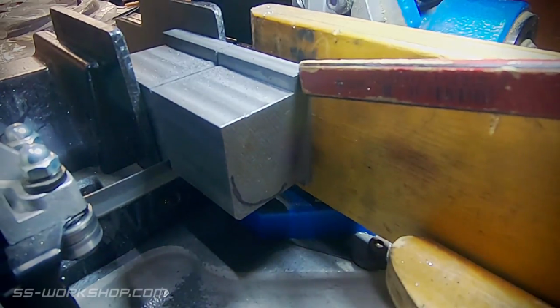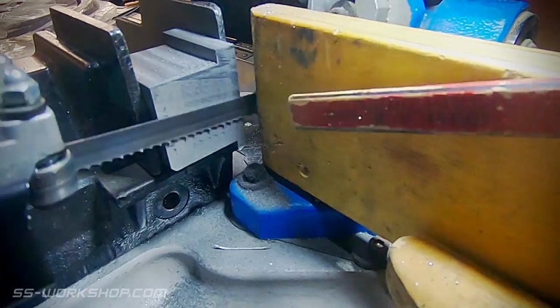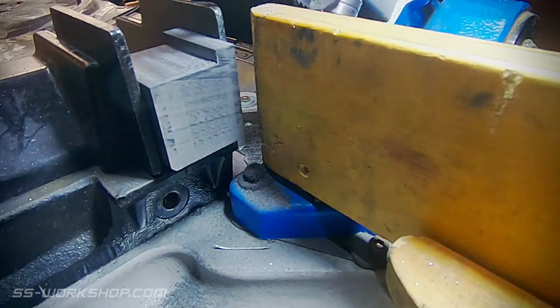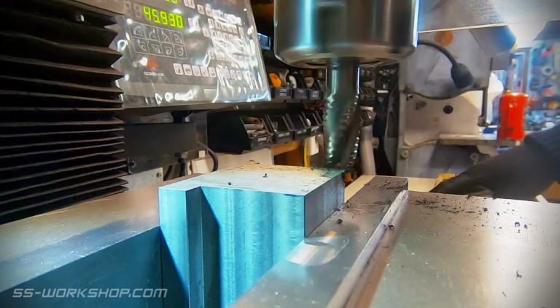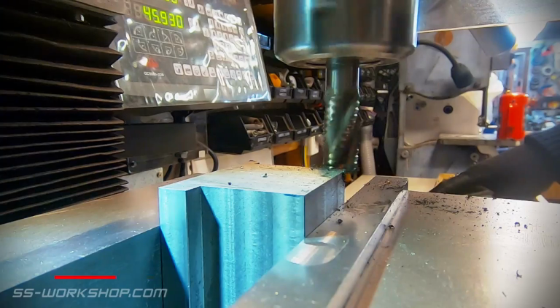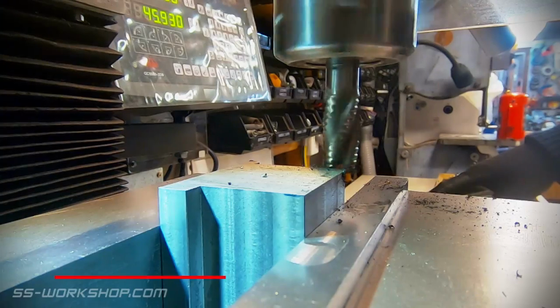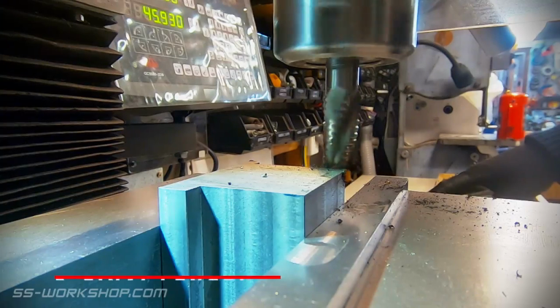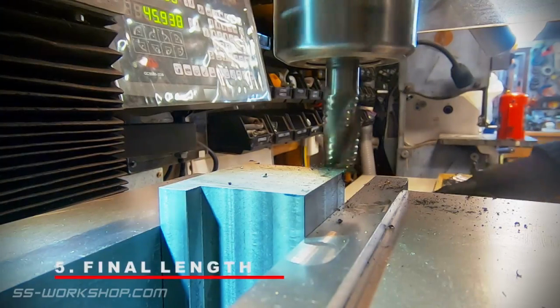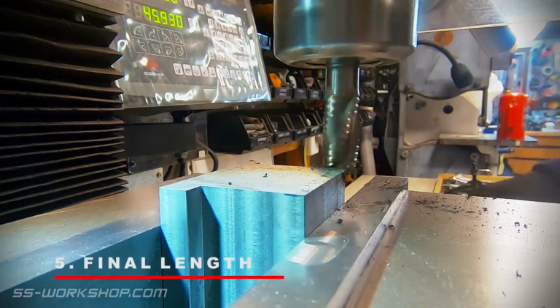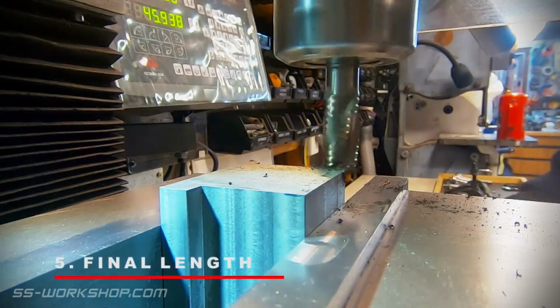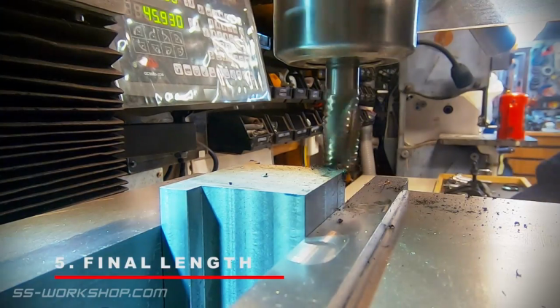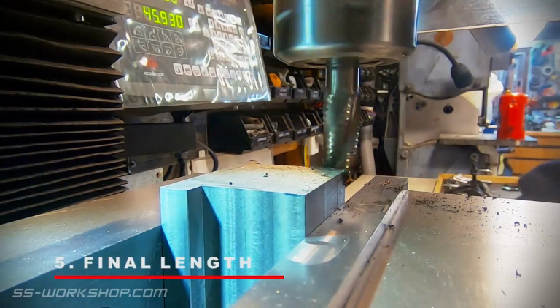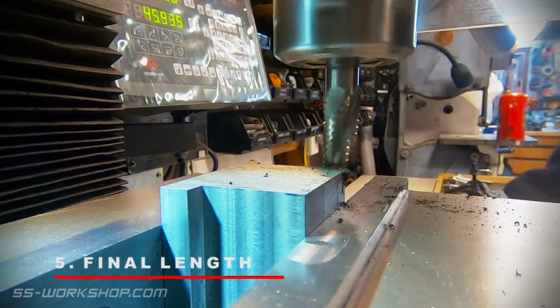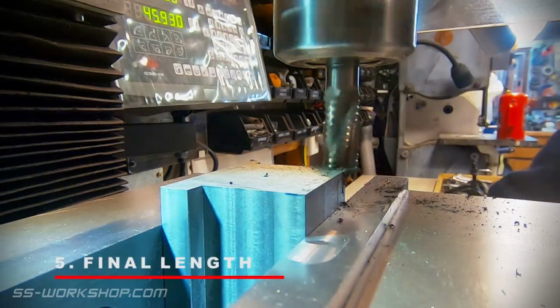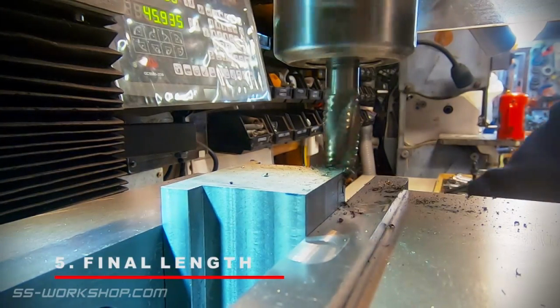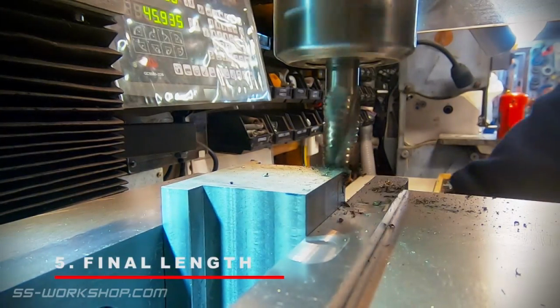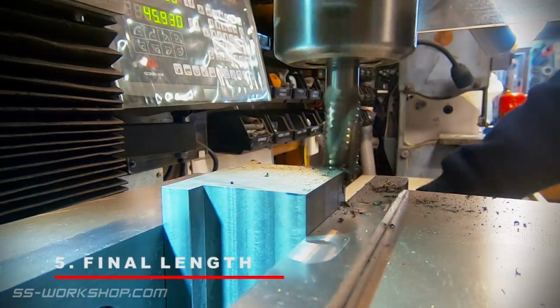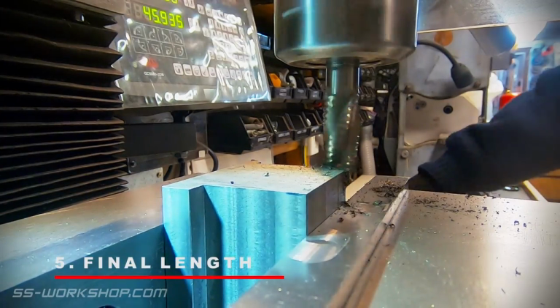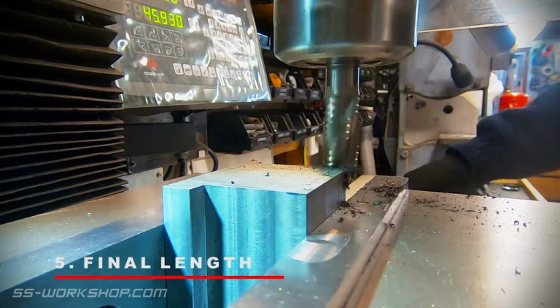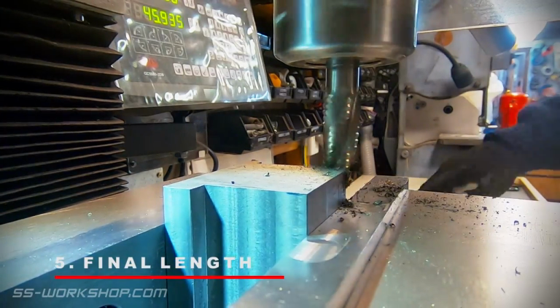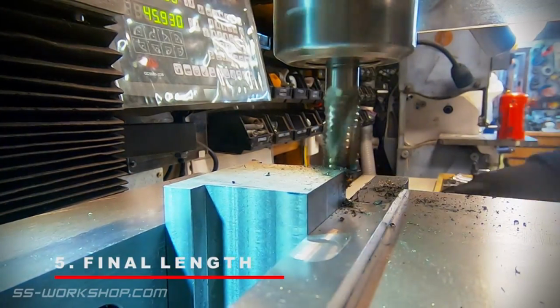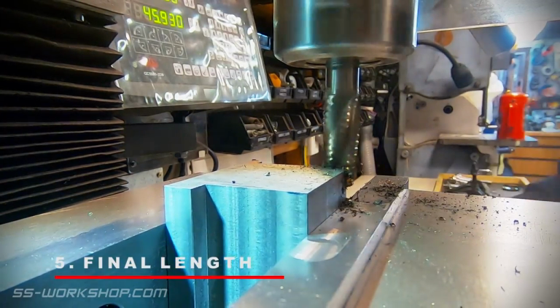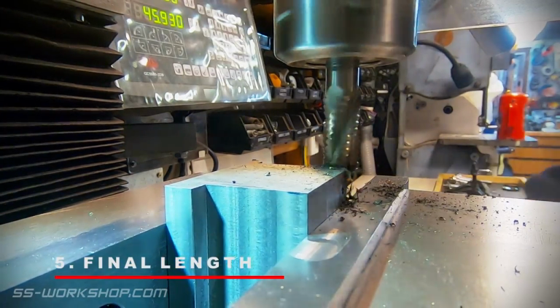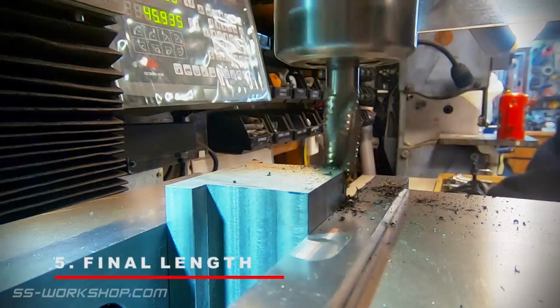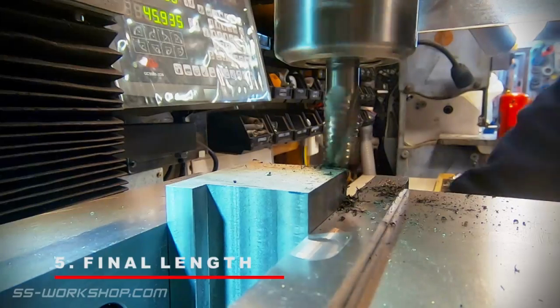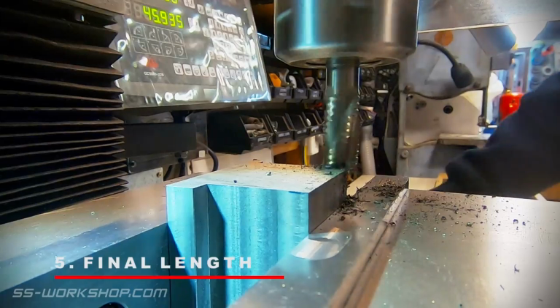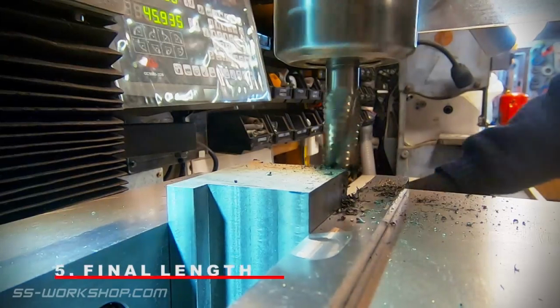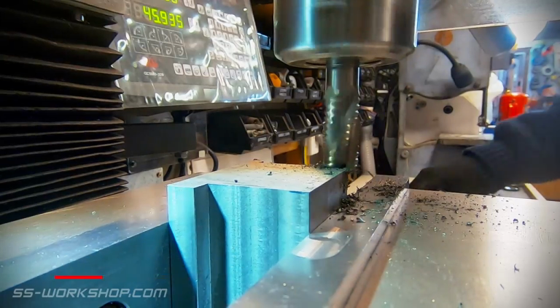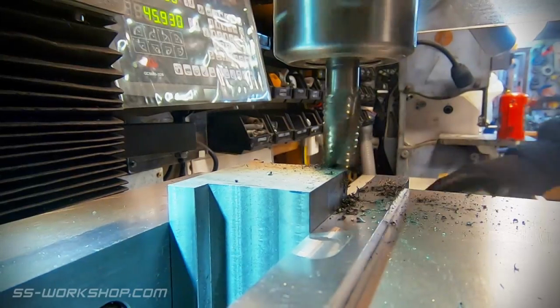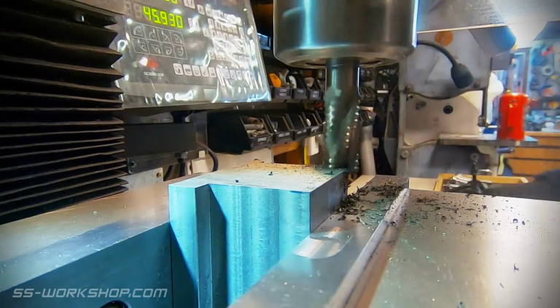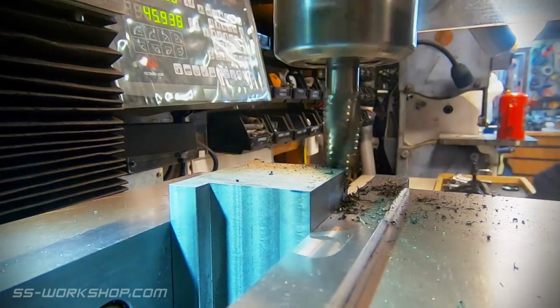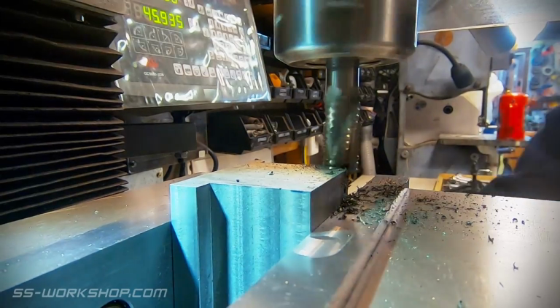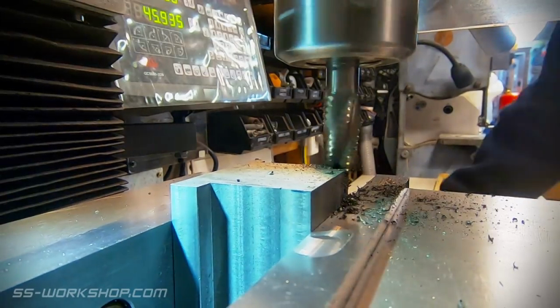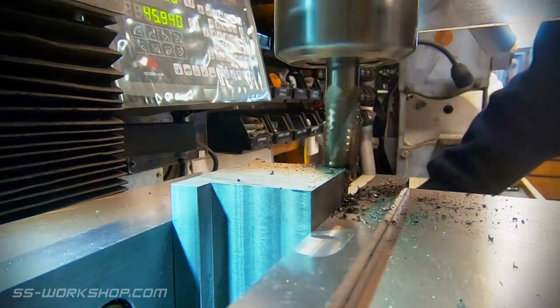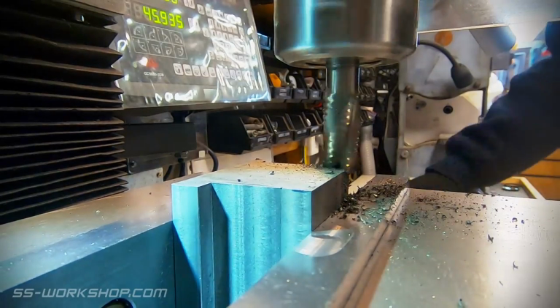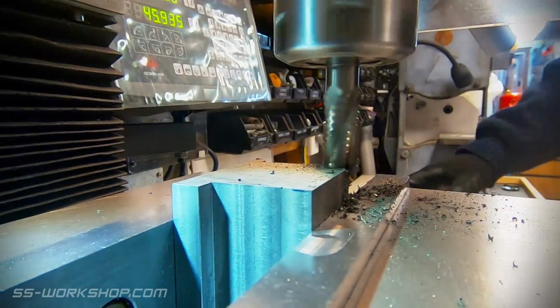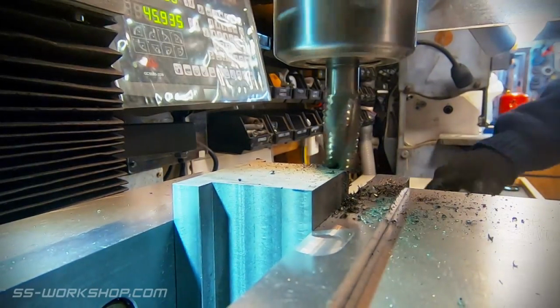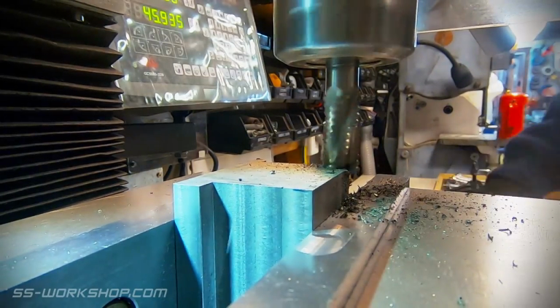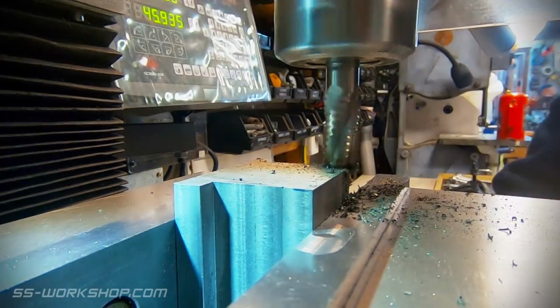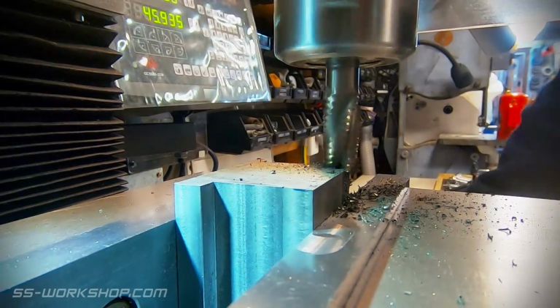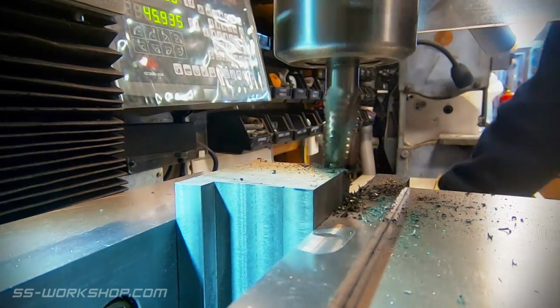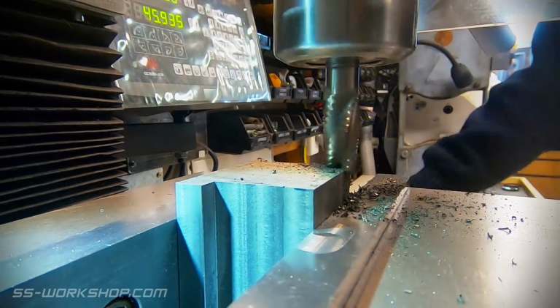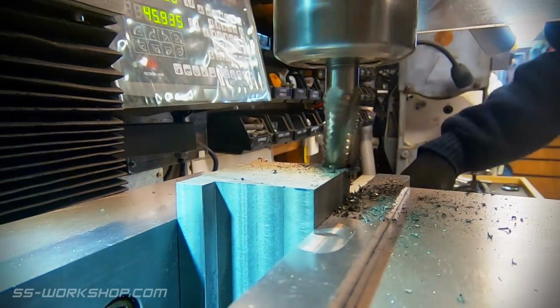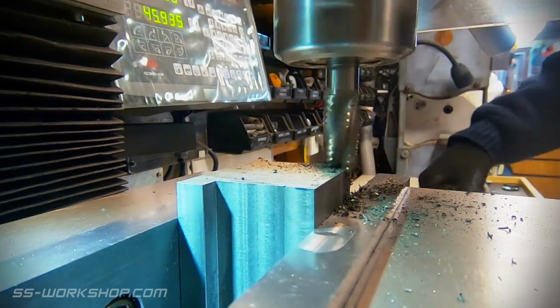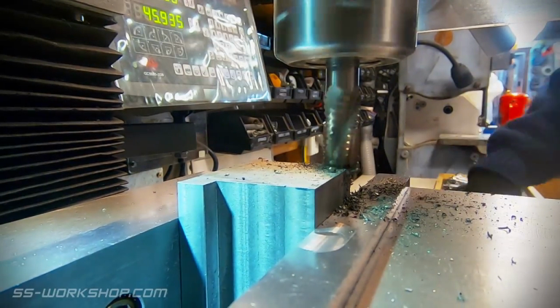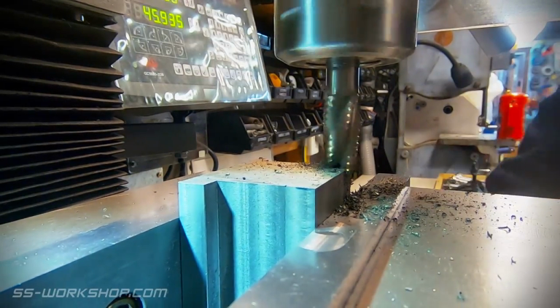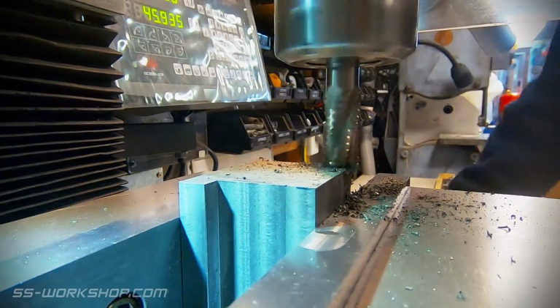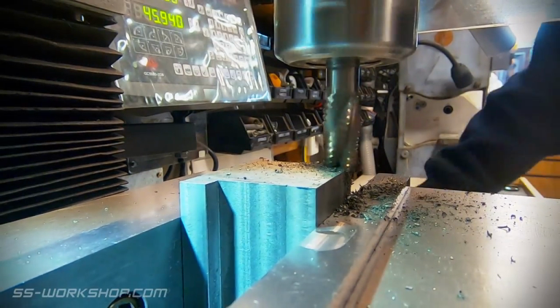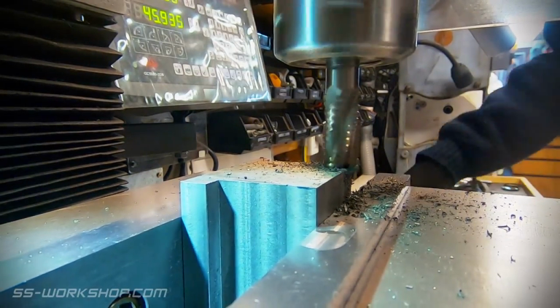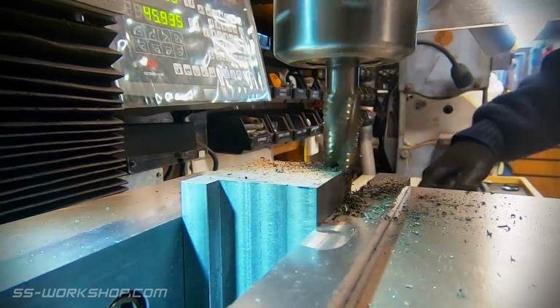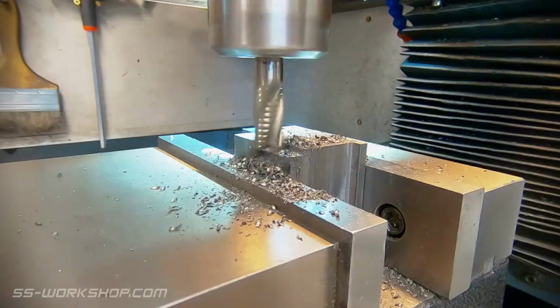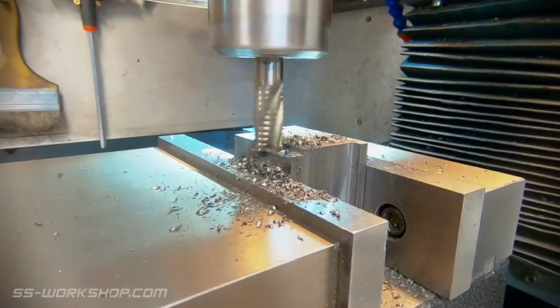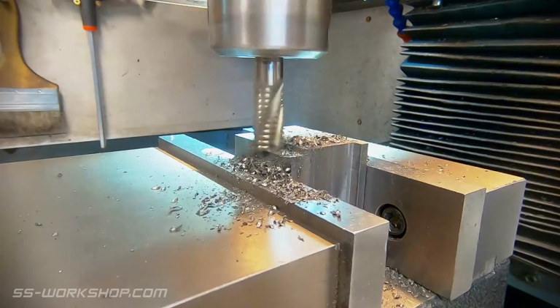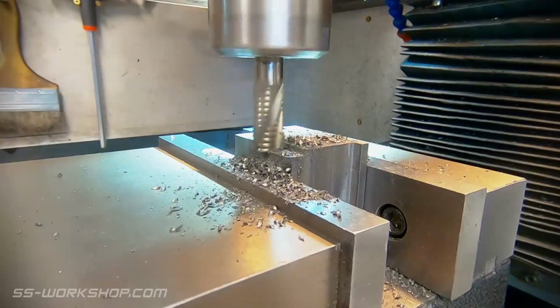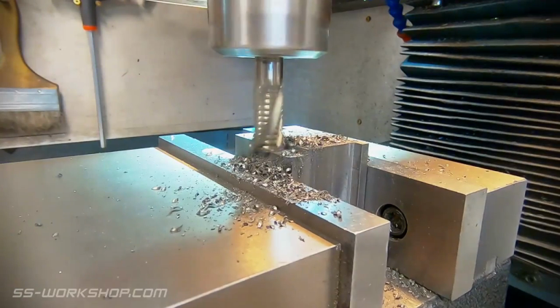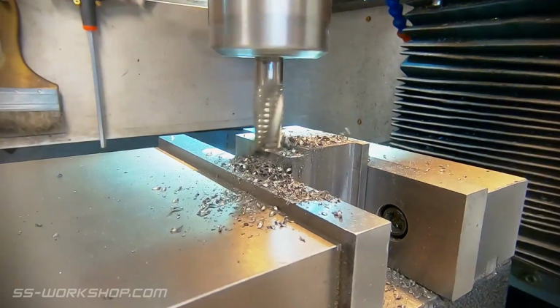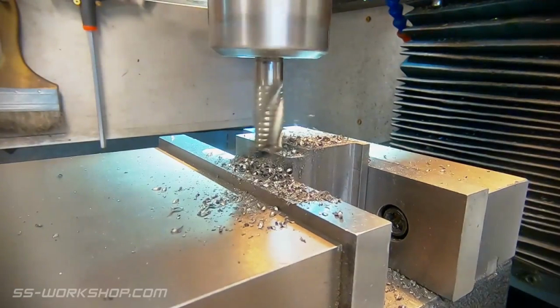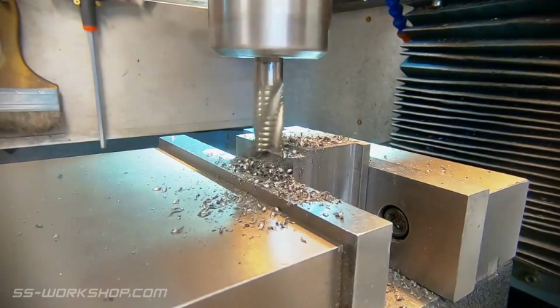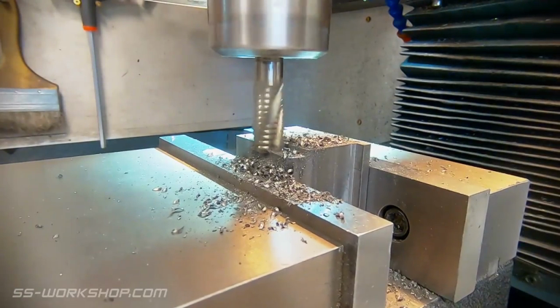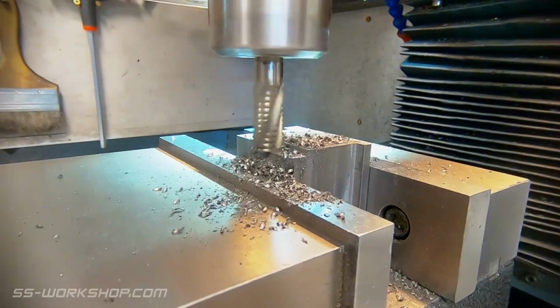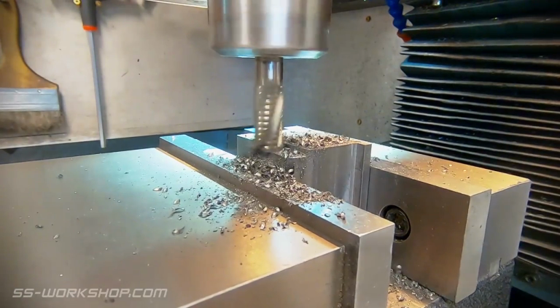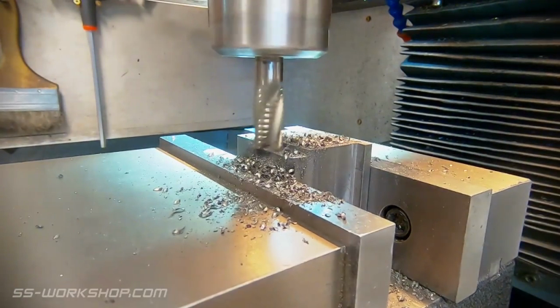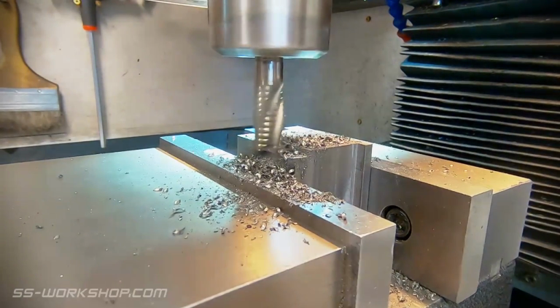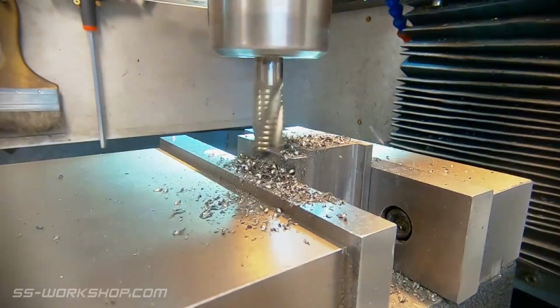The next step is to machine the block to final length, once again on the mill using a roughing end mill.